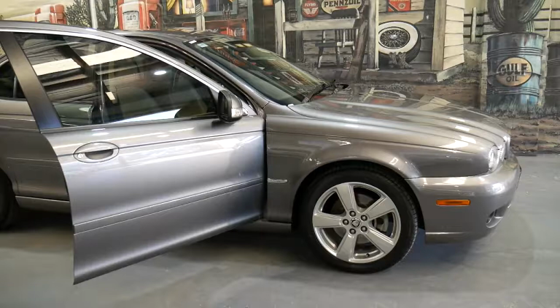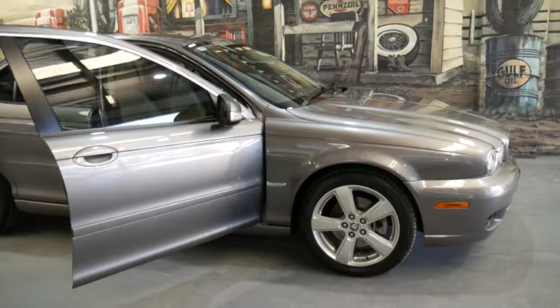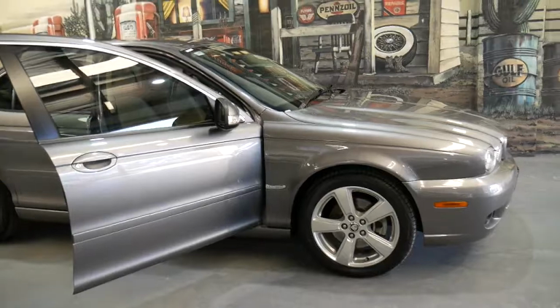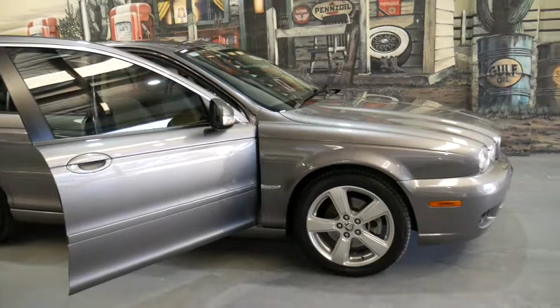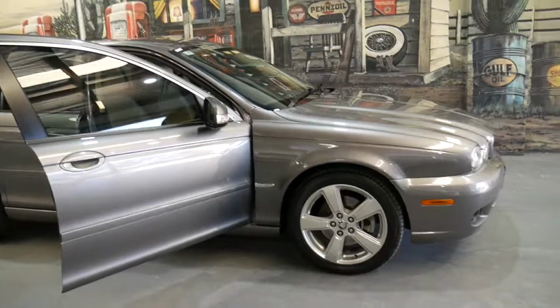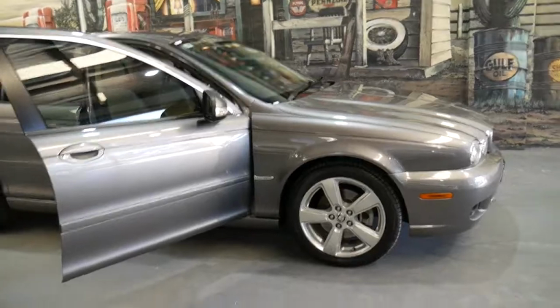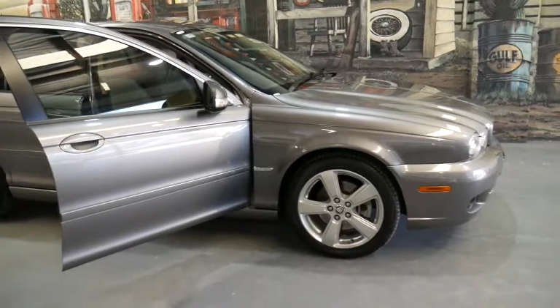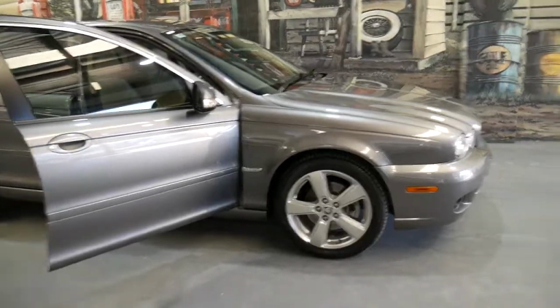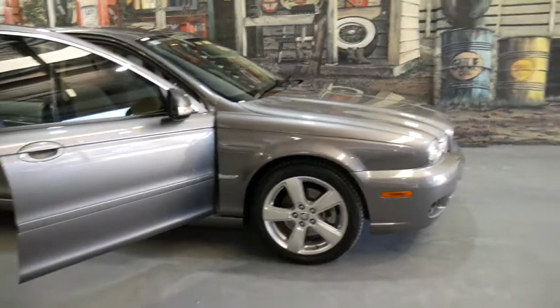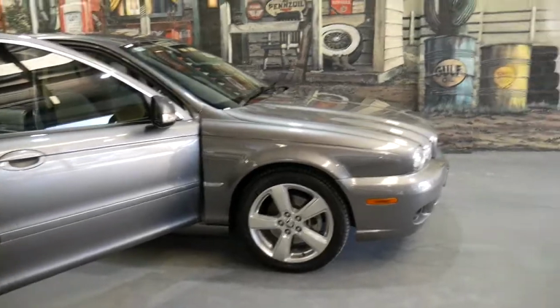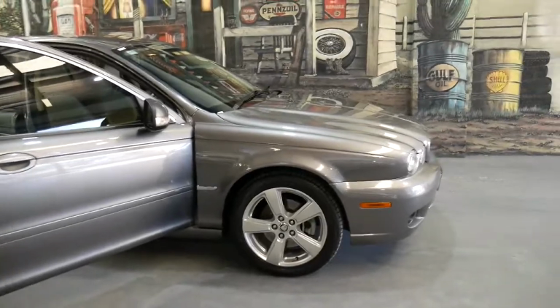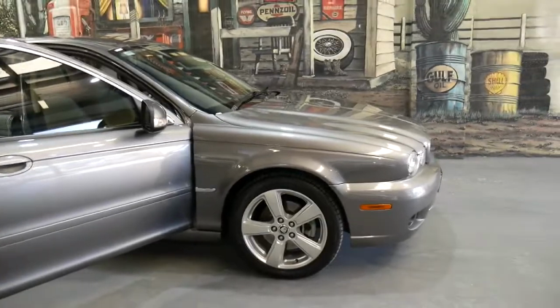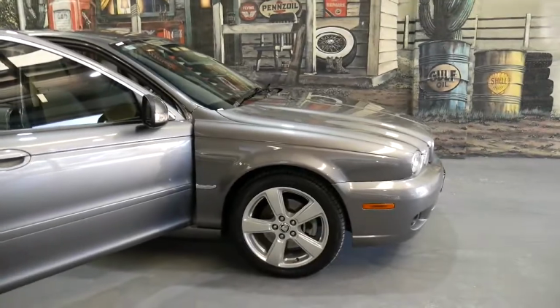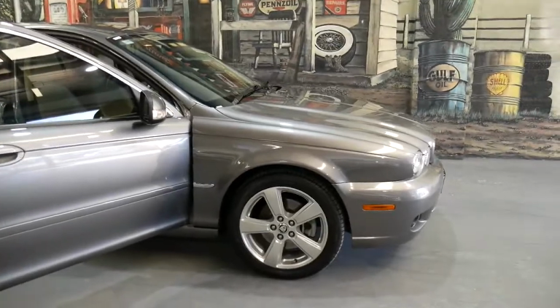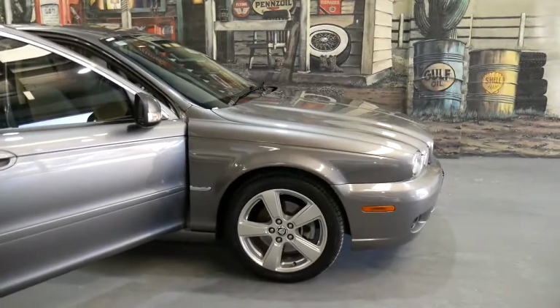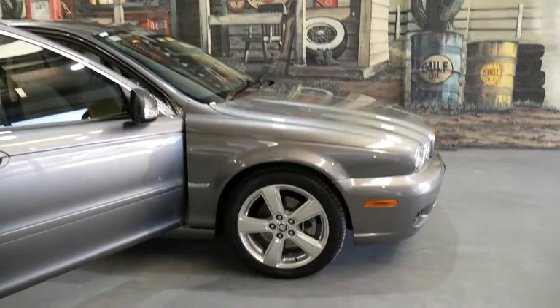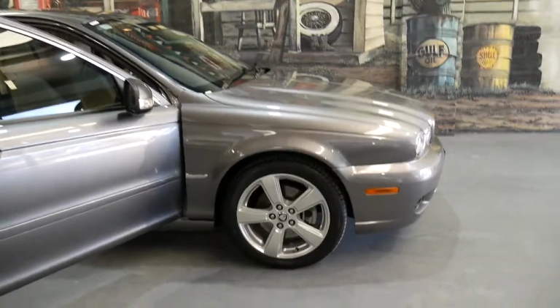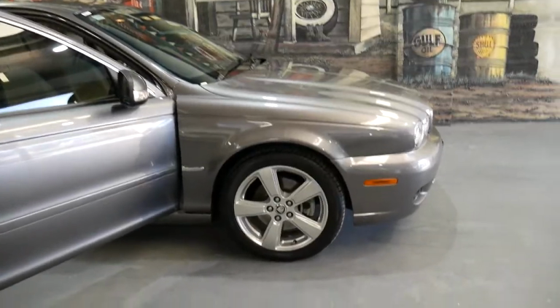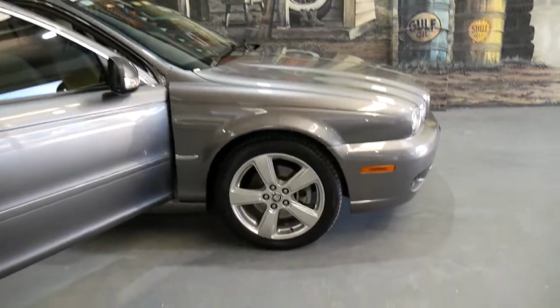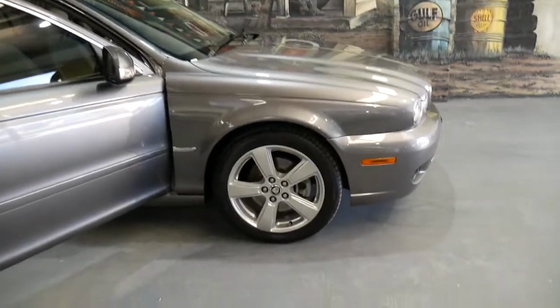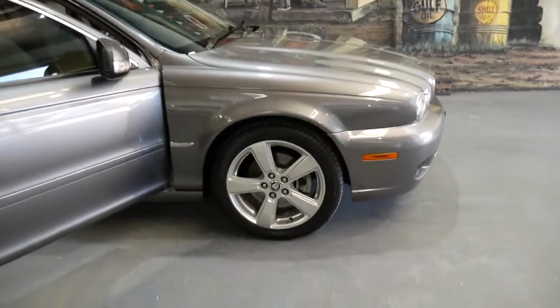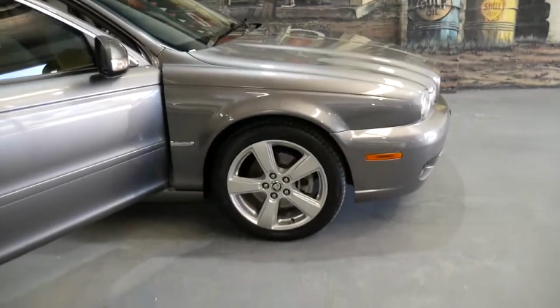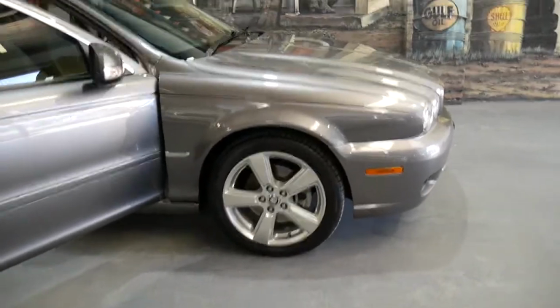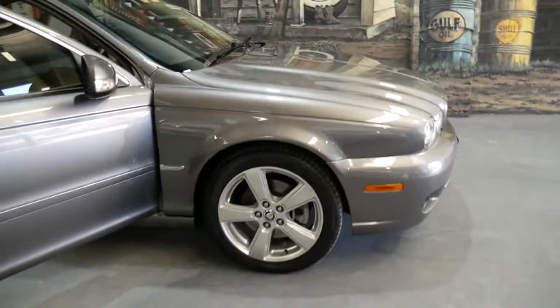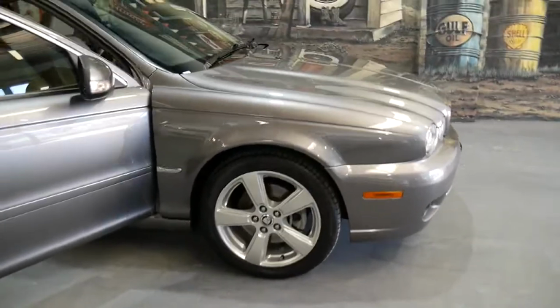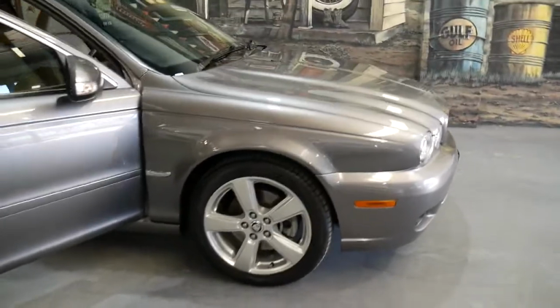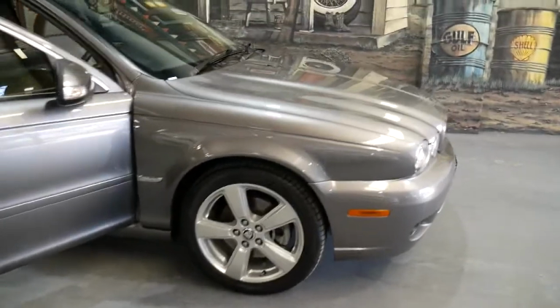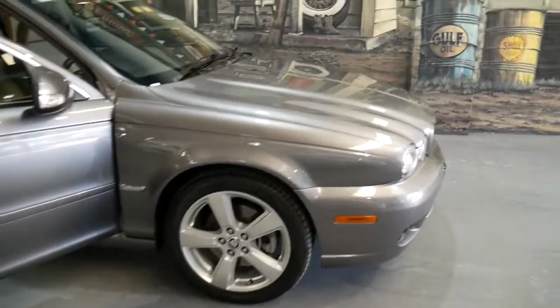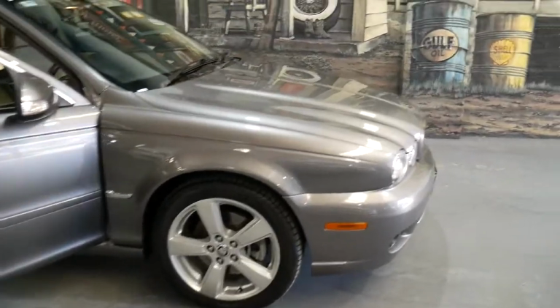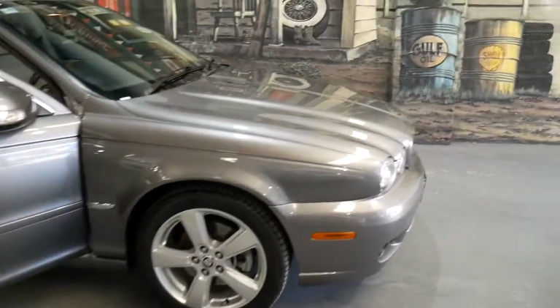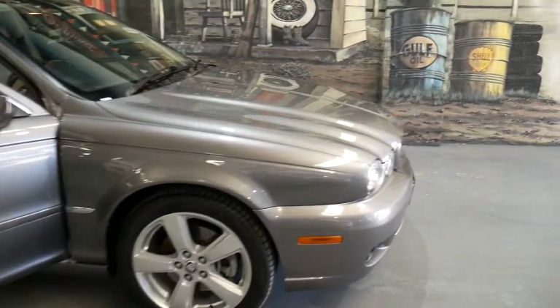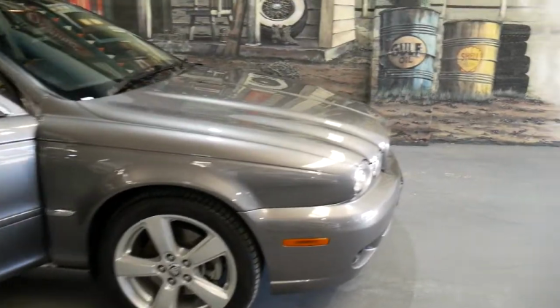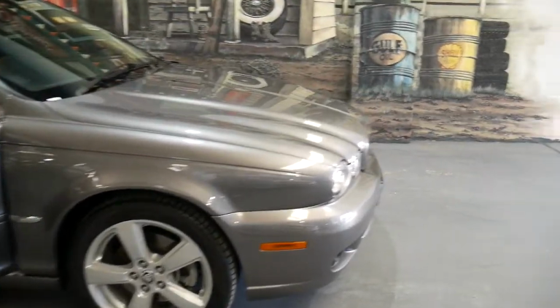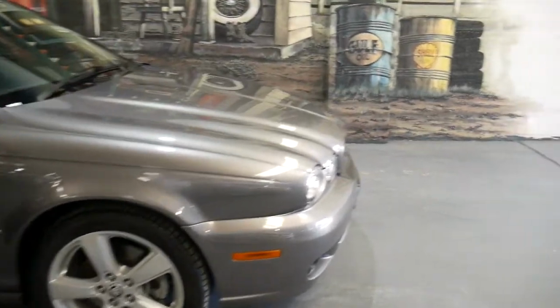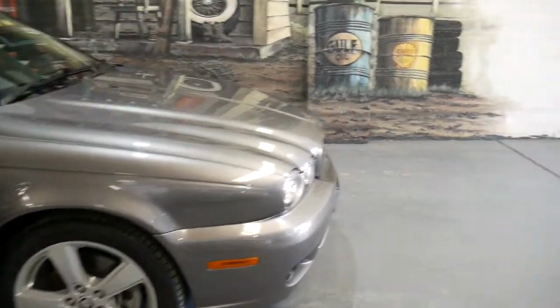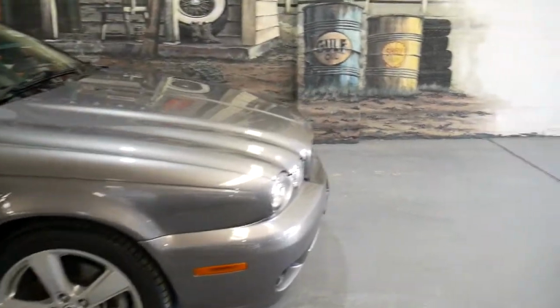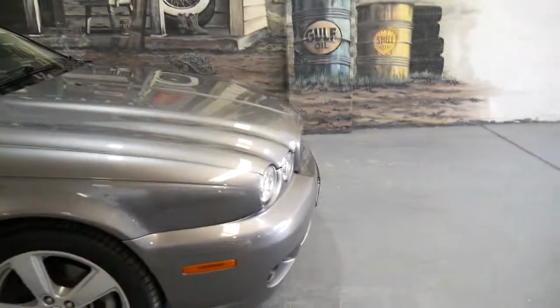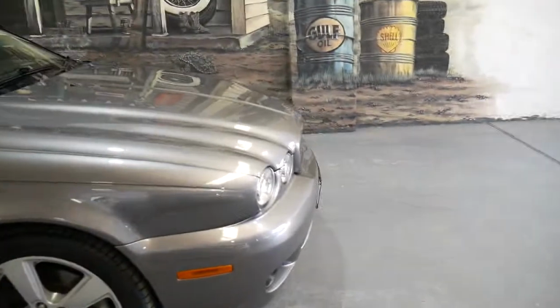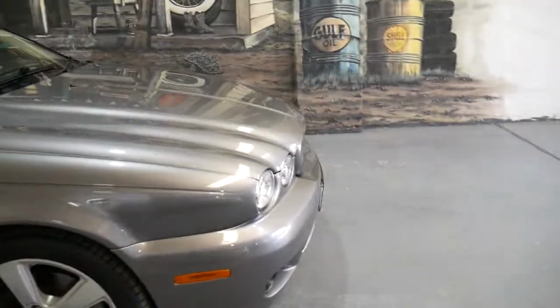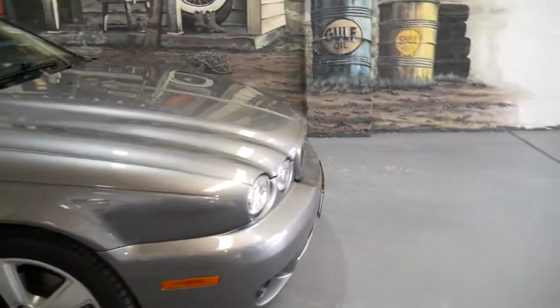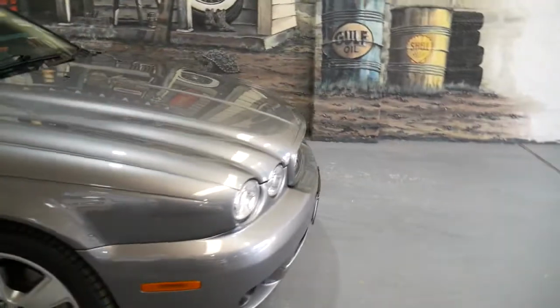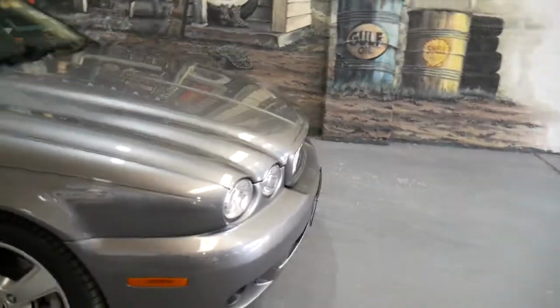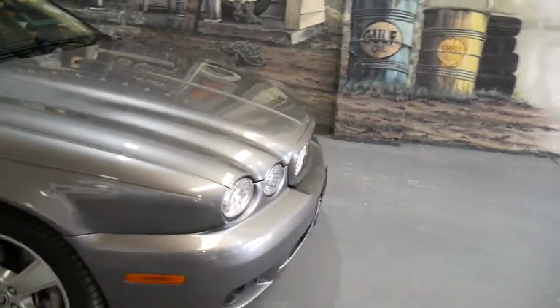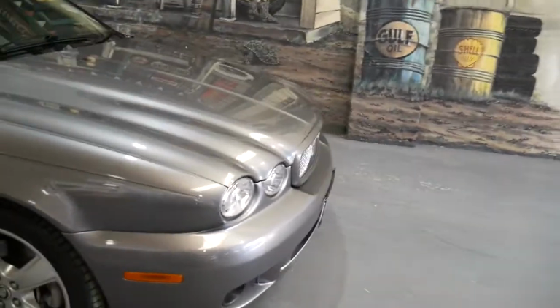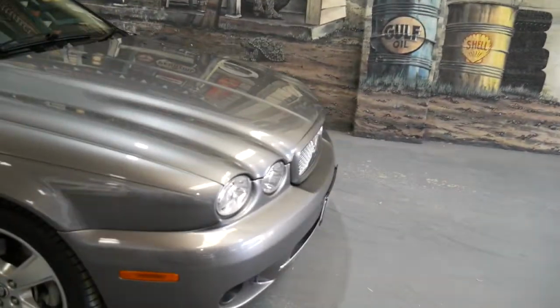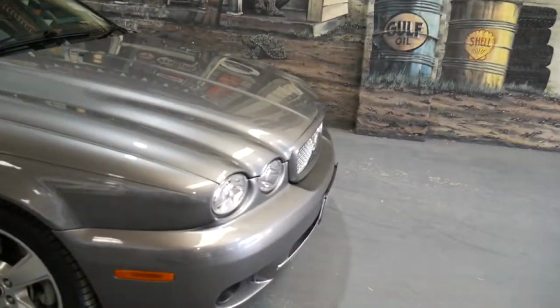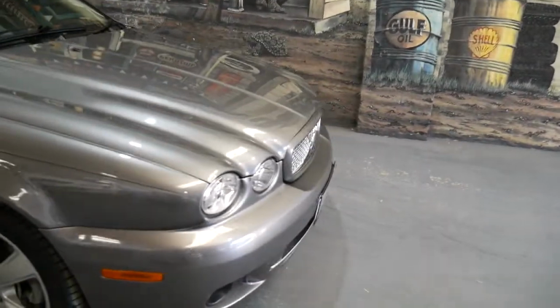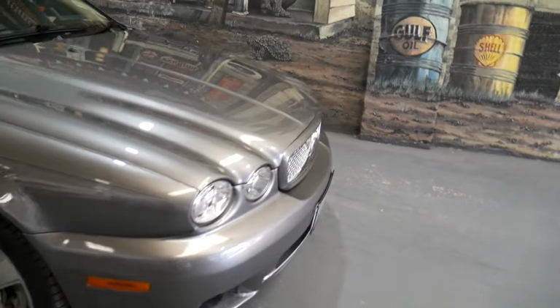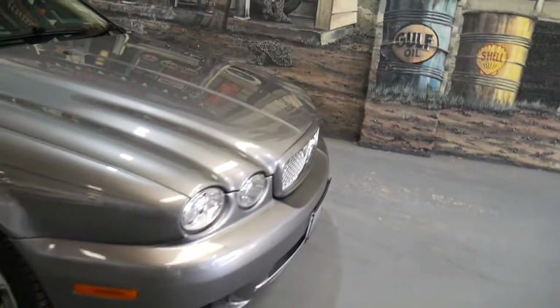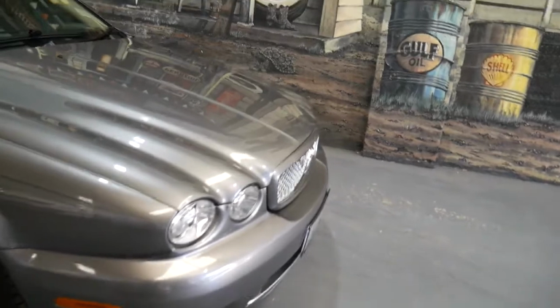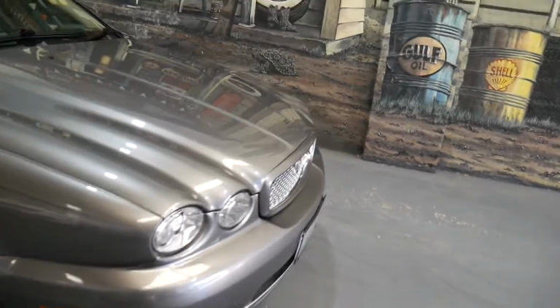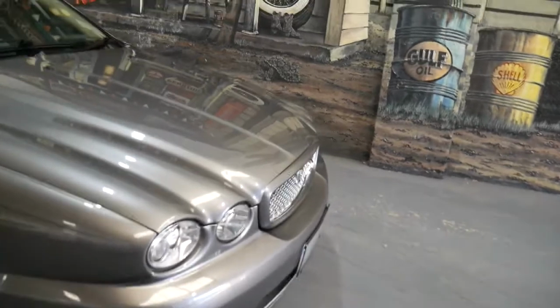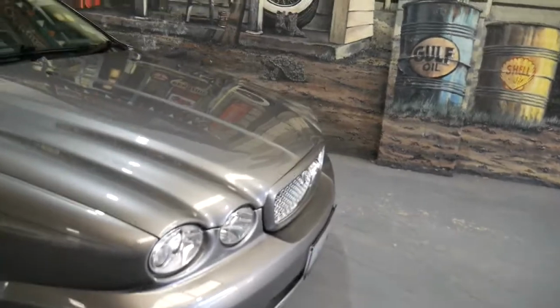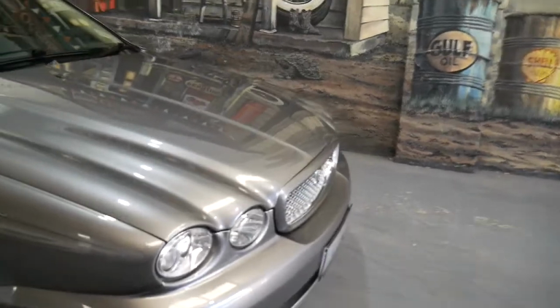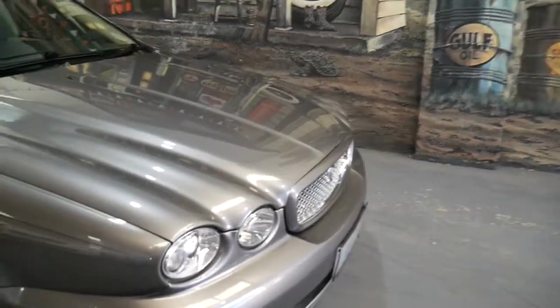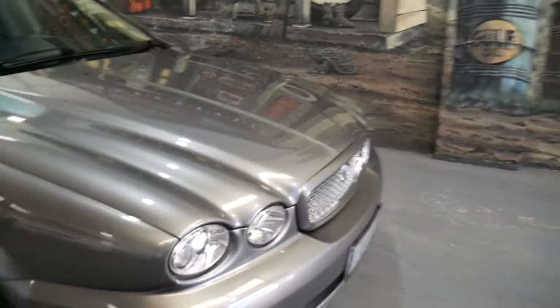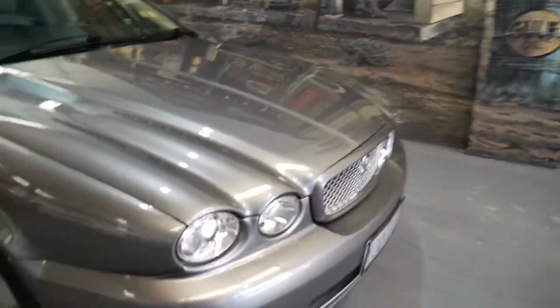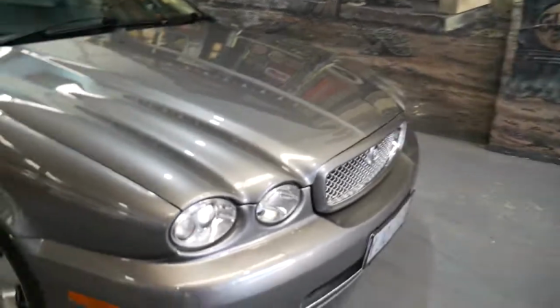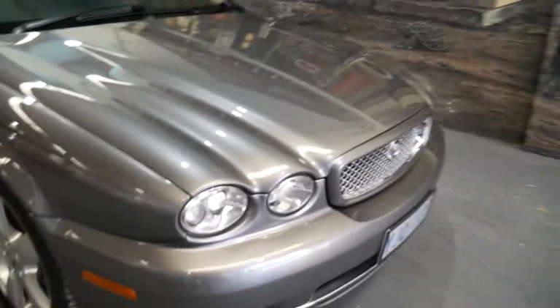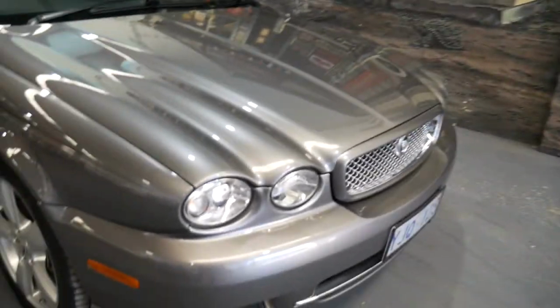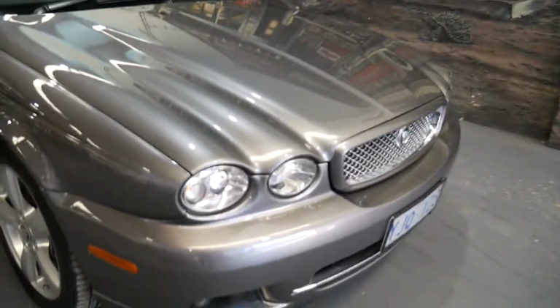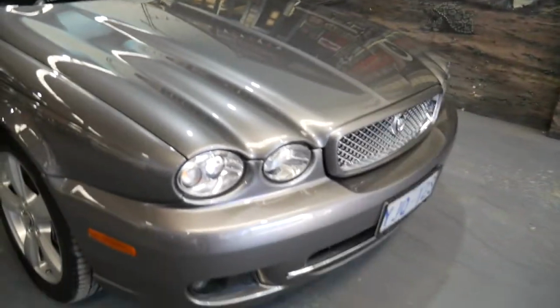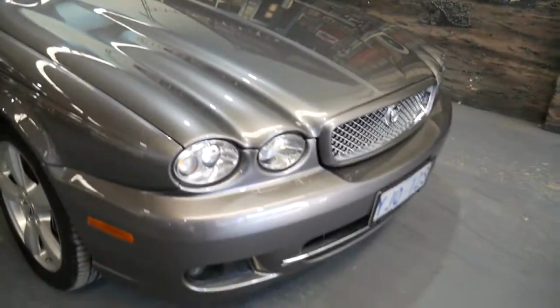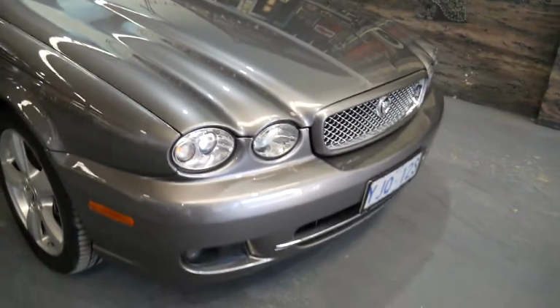A very, very lovely morning to you ladies and gentlemen. This is Richard, about this gorgeous Jaguar X-Type.